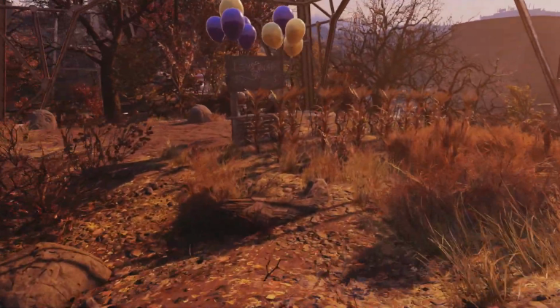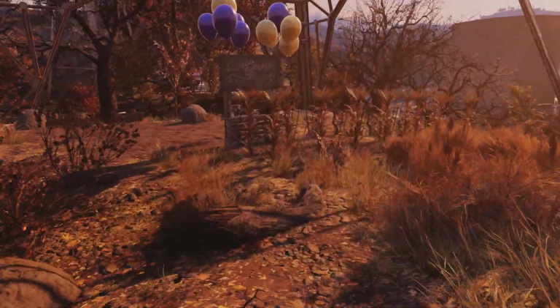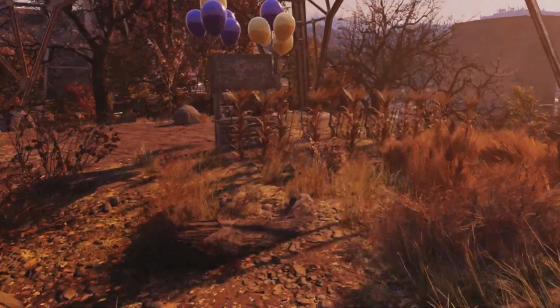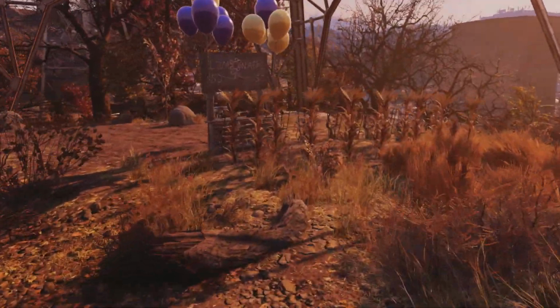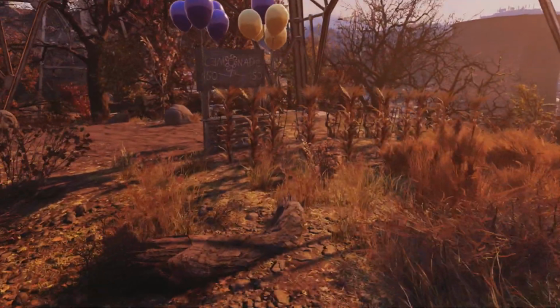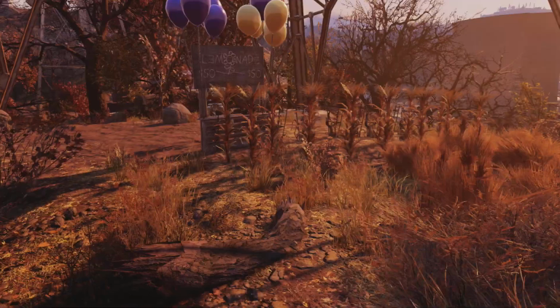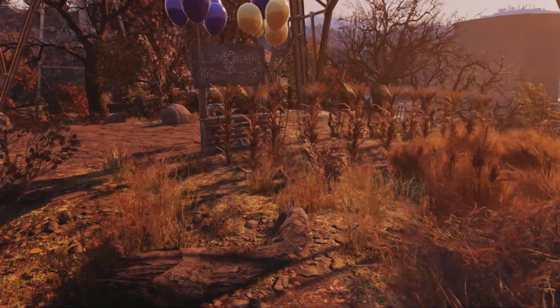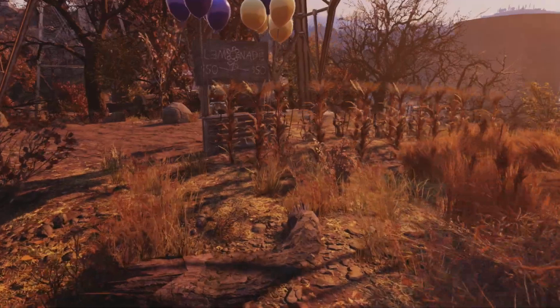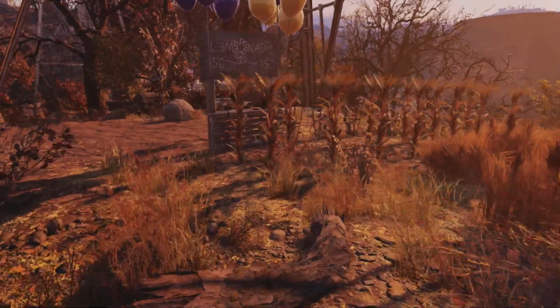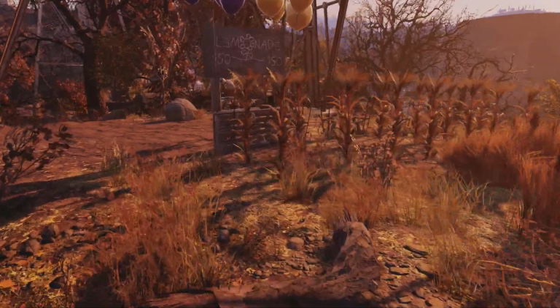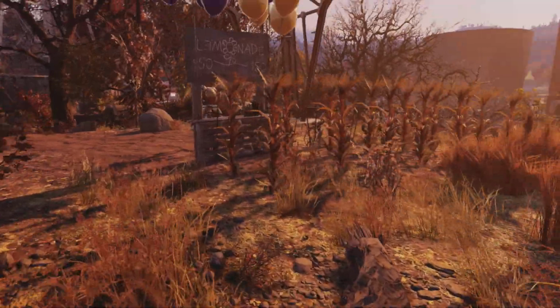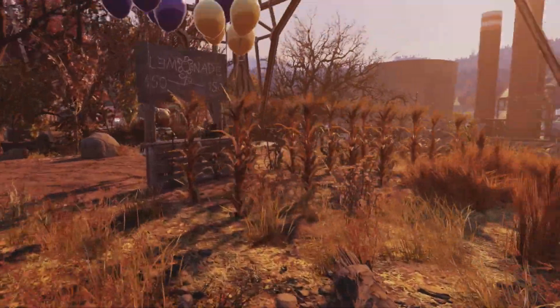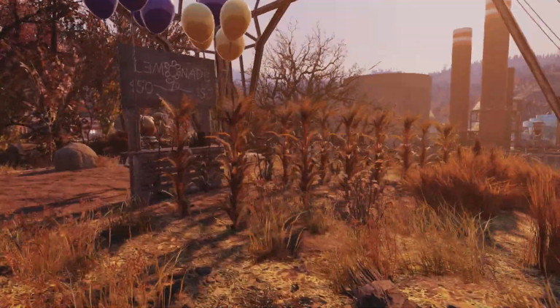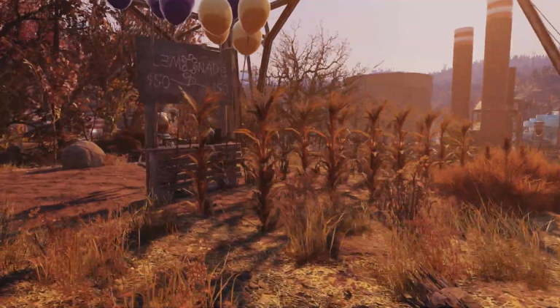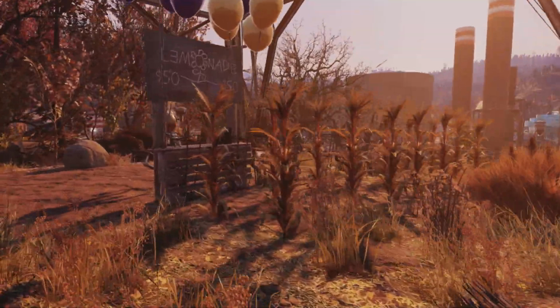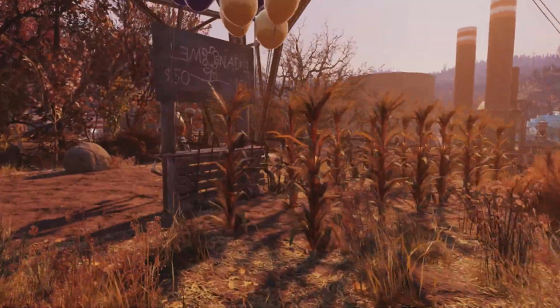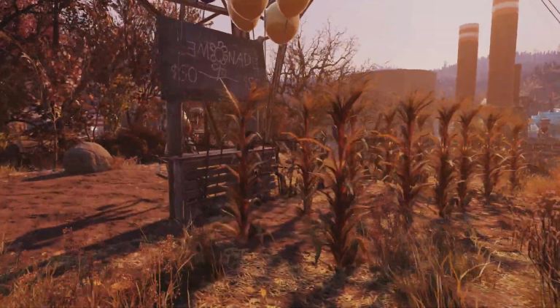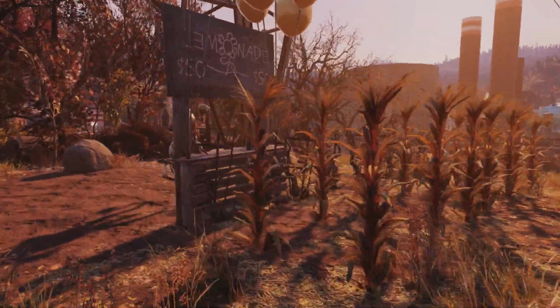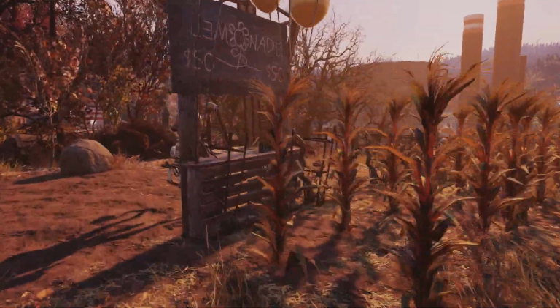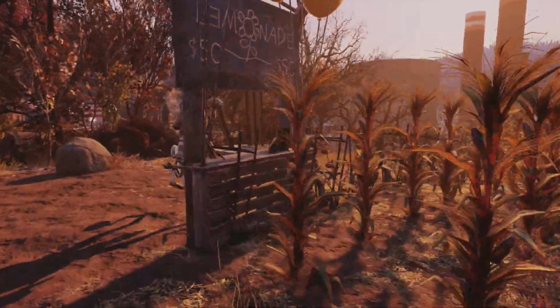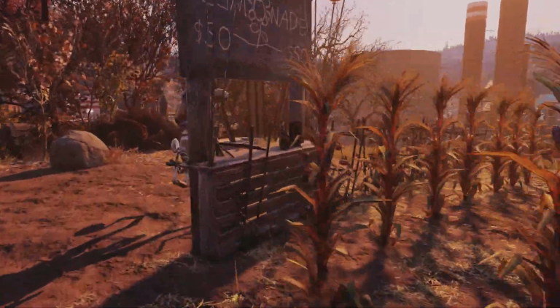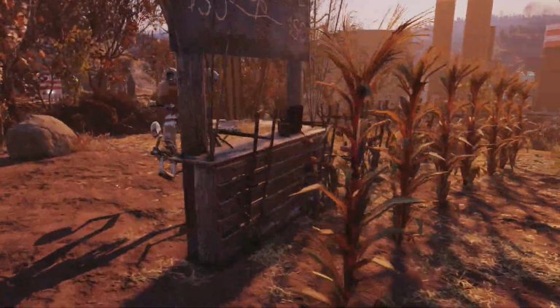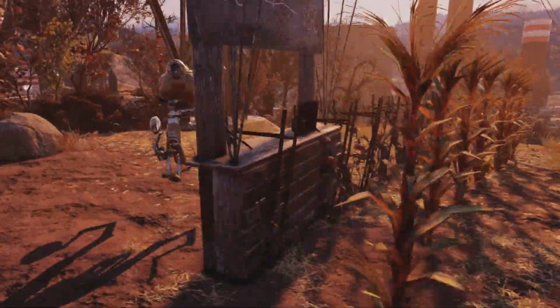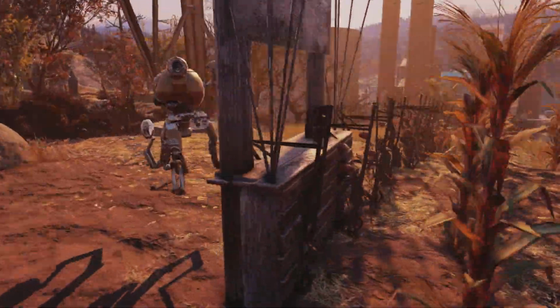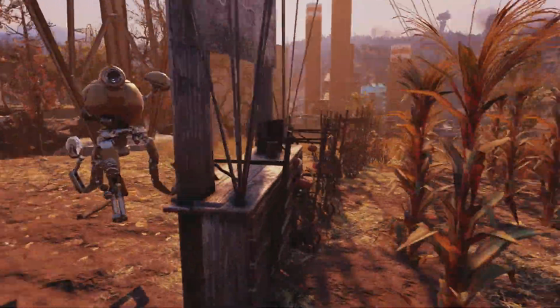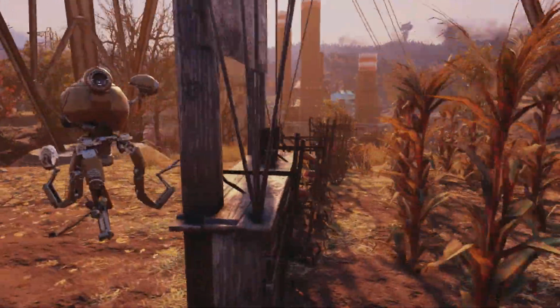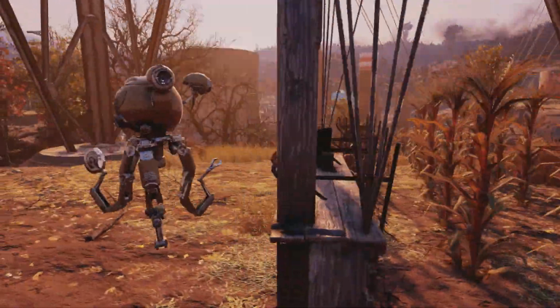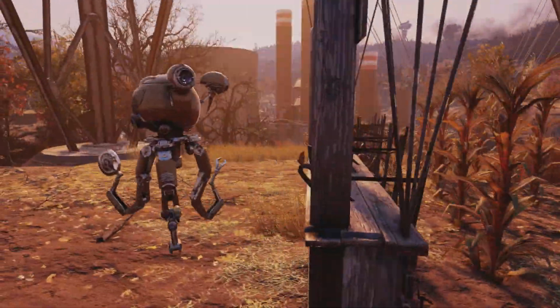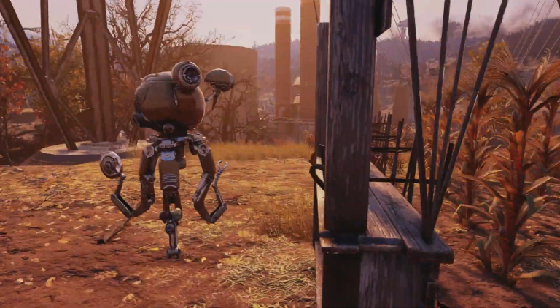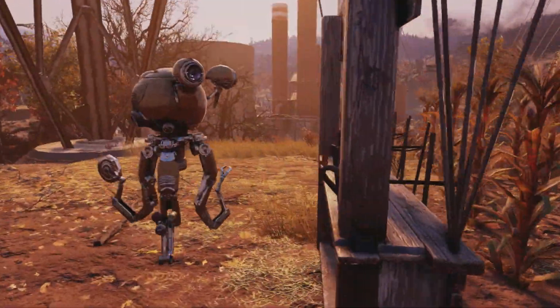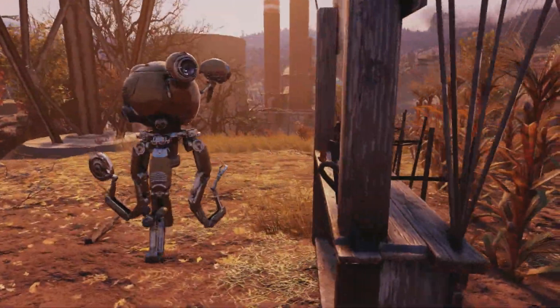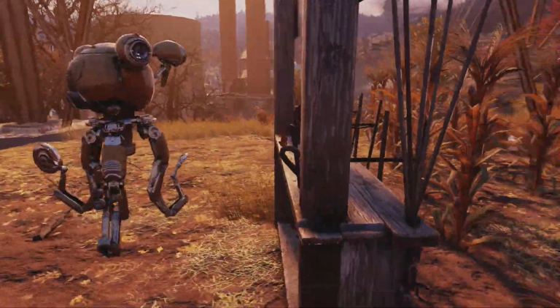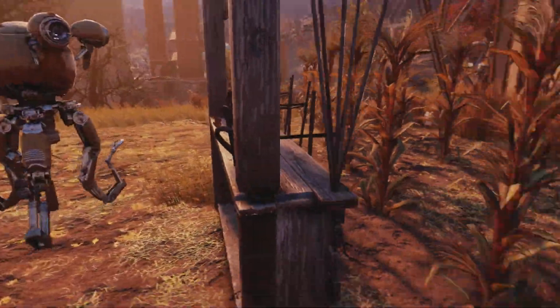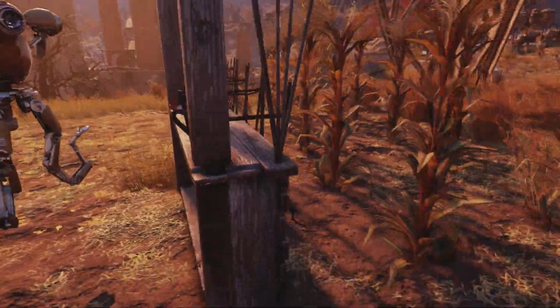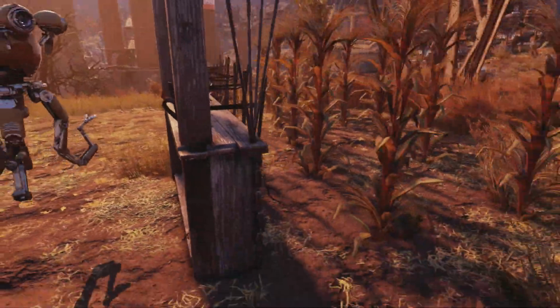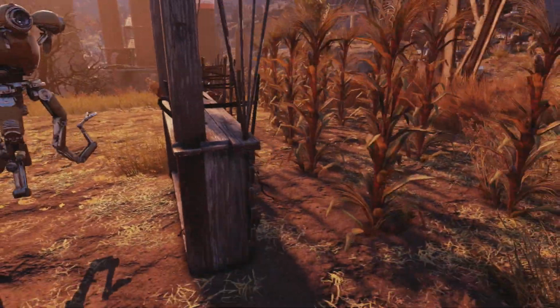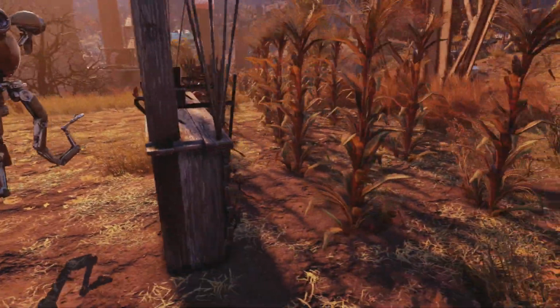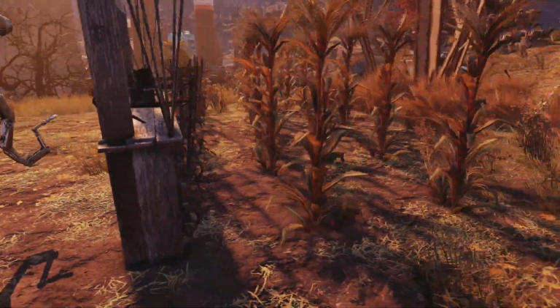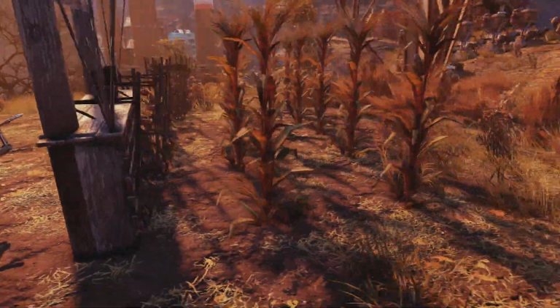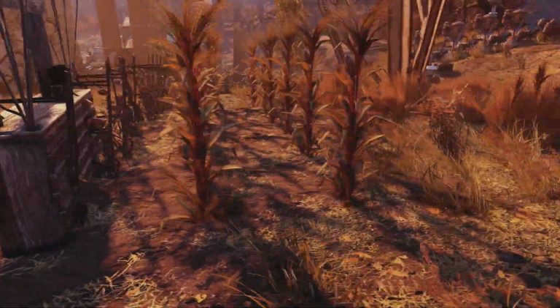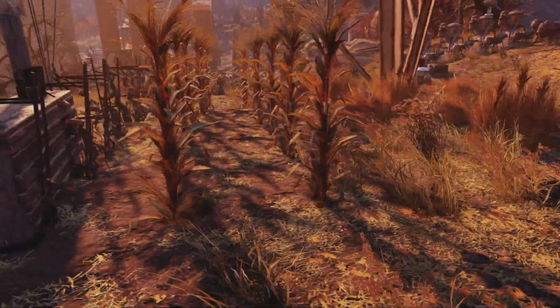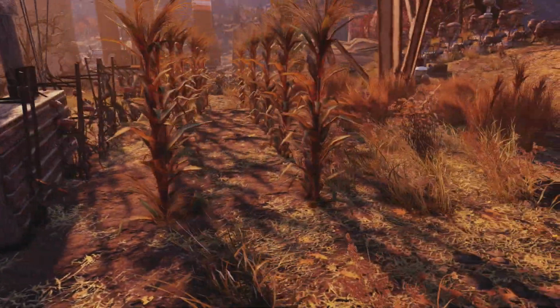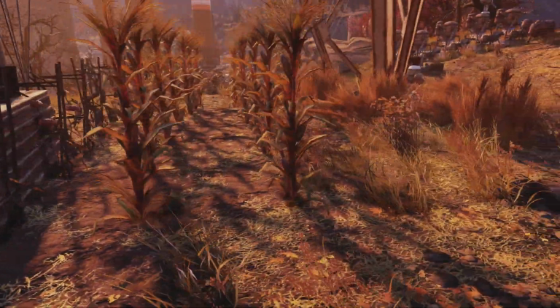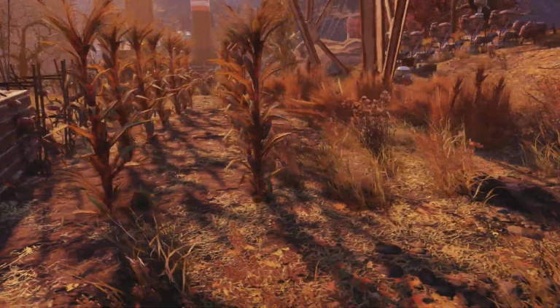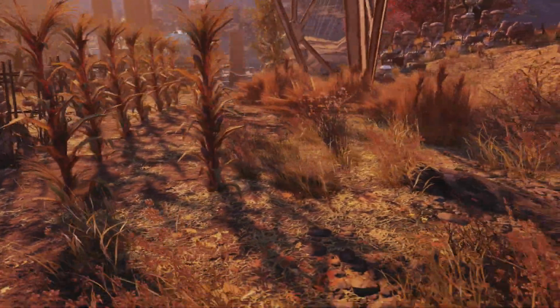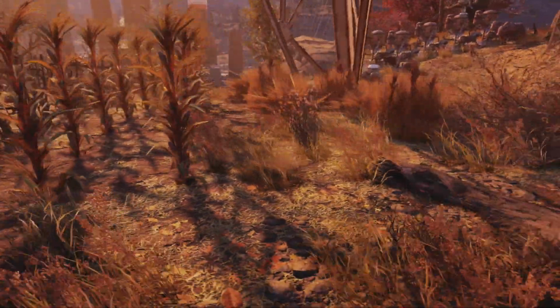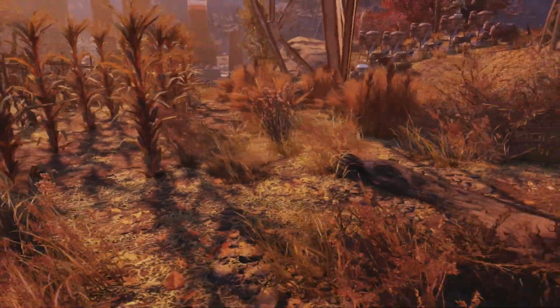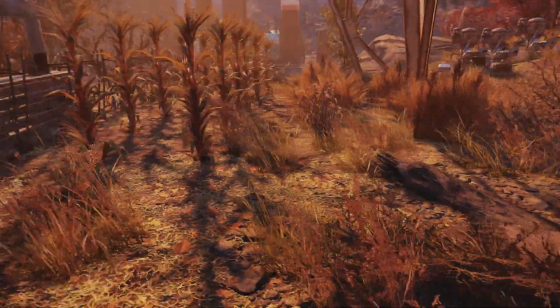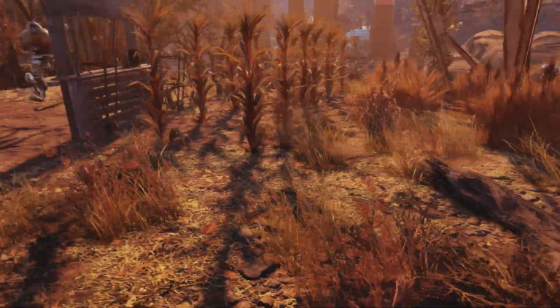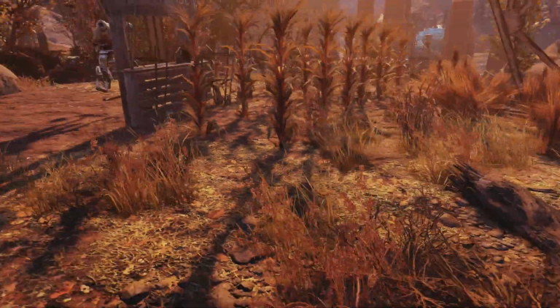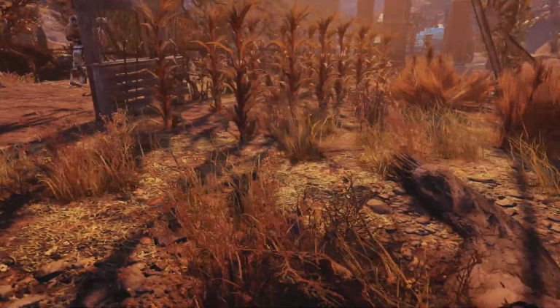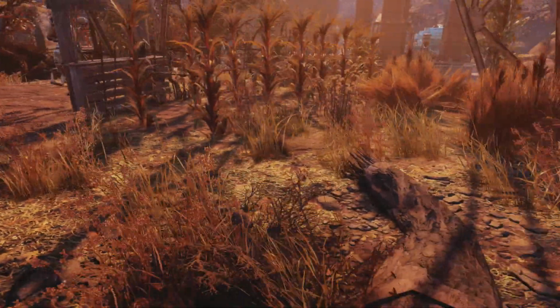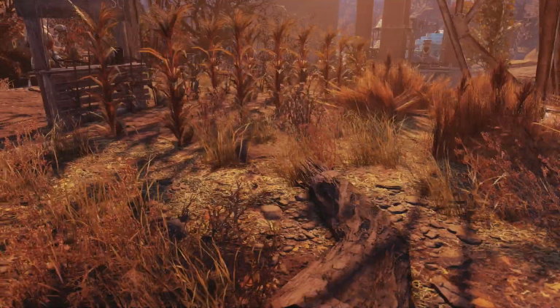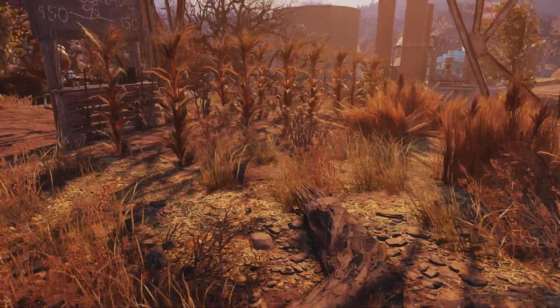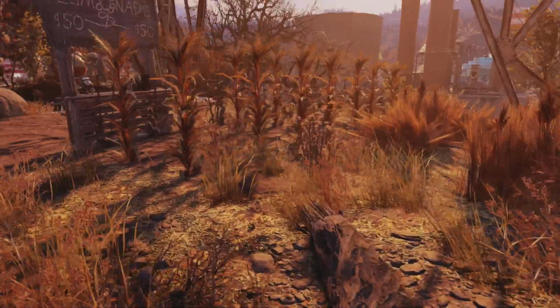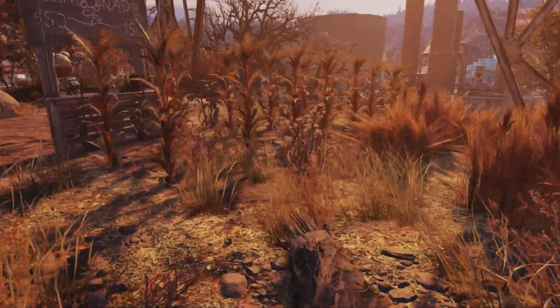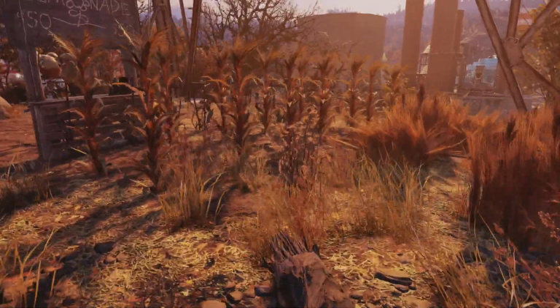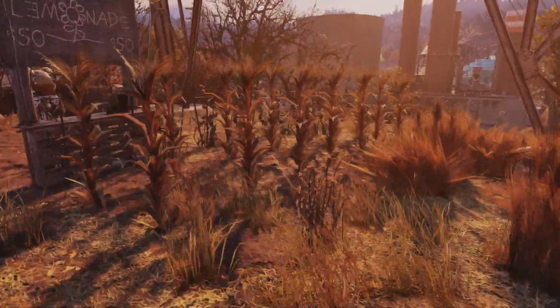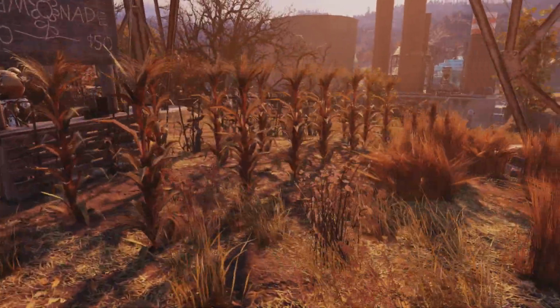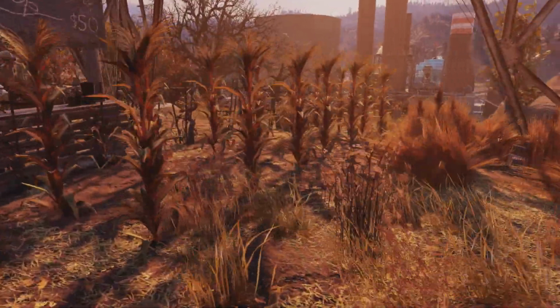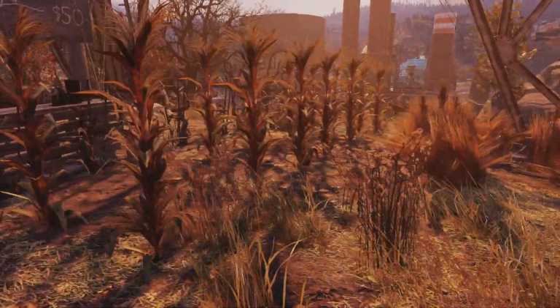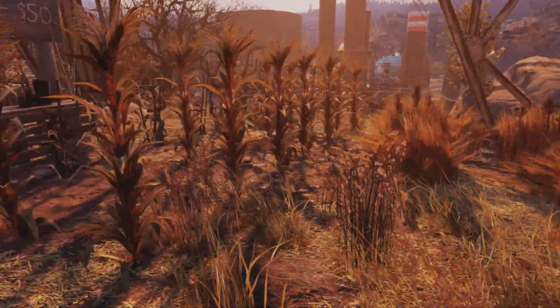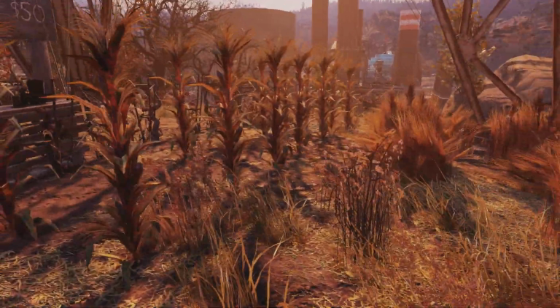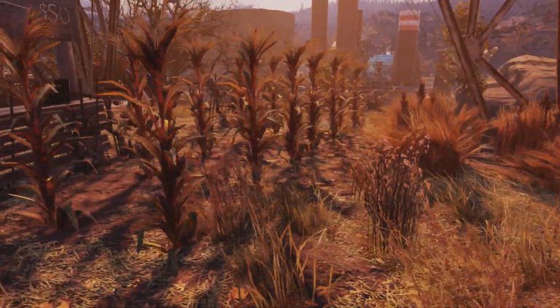So let's go over here. This is the Lemonade guy — he got right at the edge of my camp, which is kind of cool. So I created some crop areas.